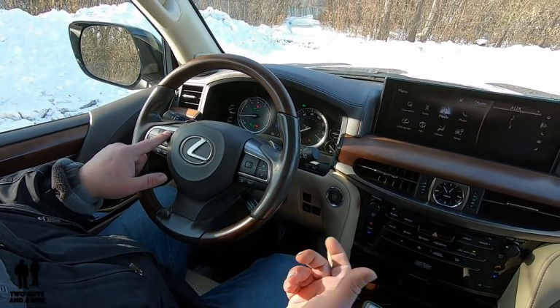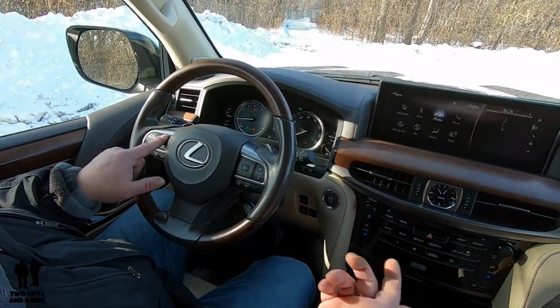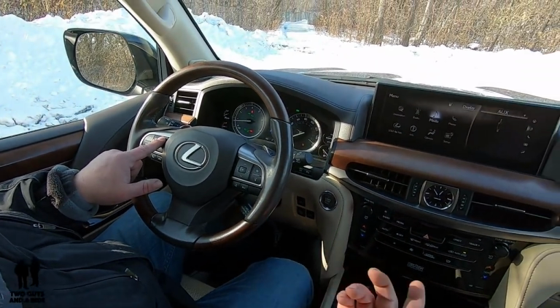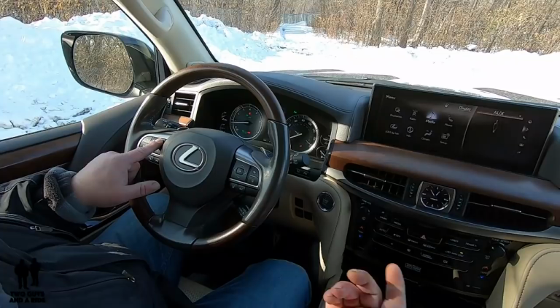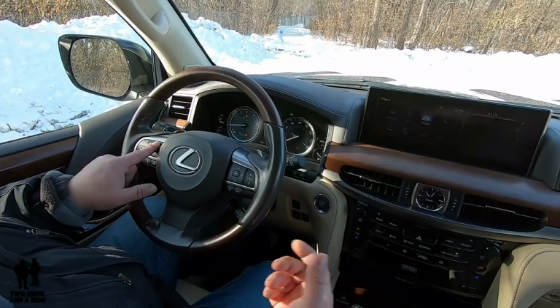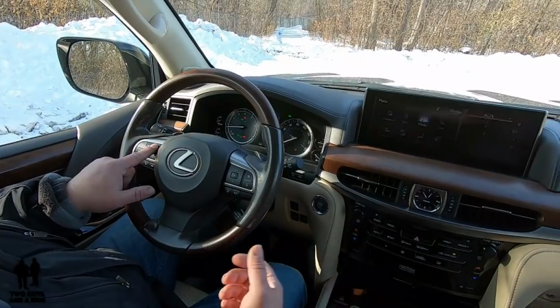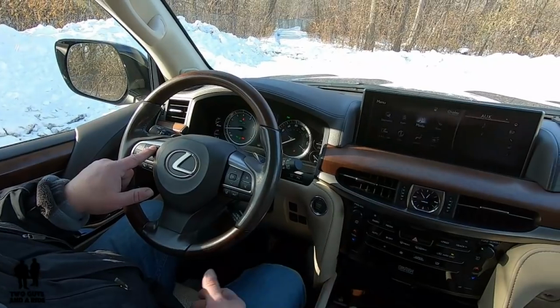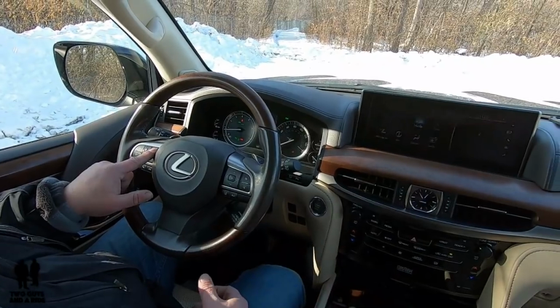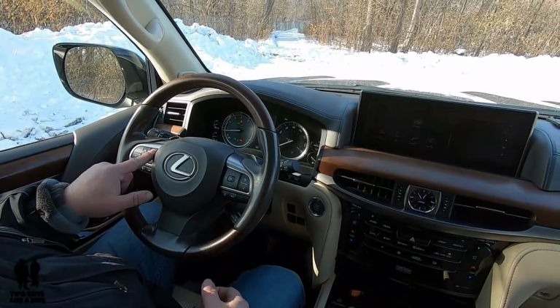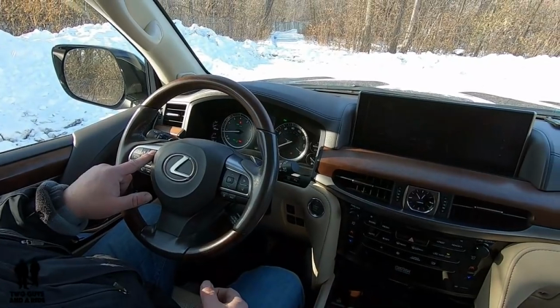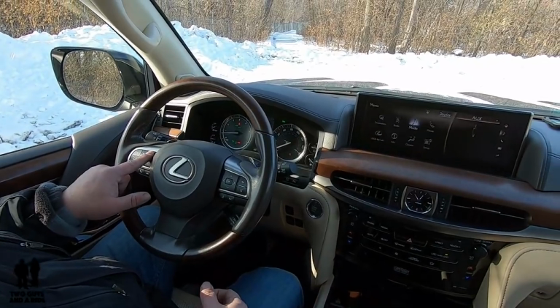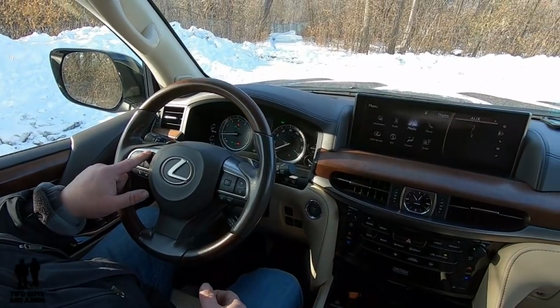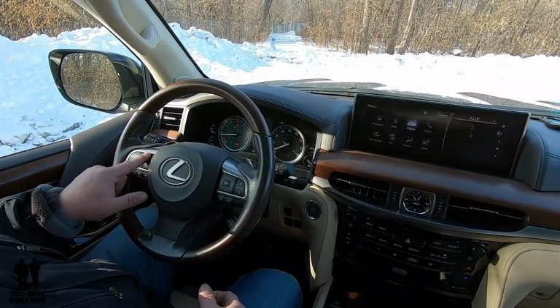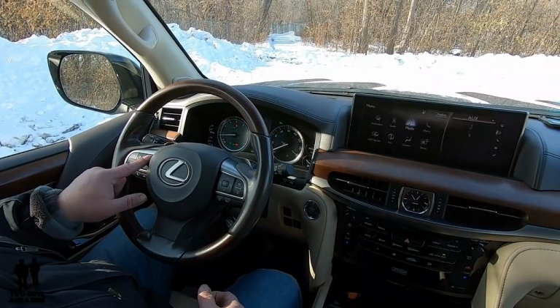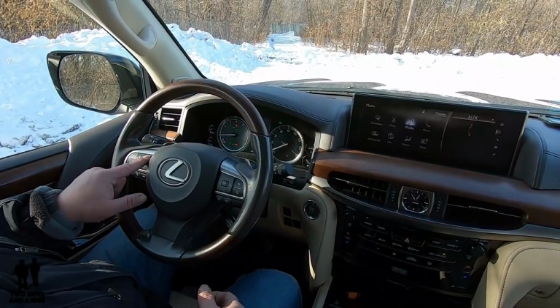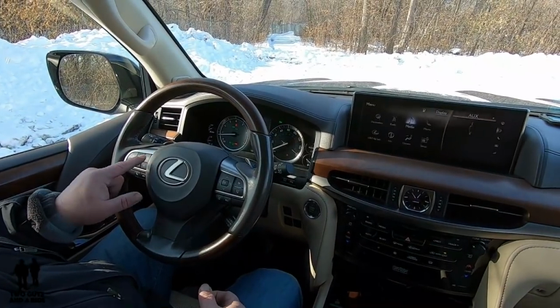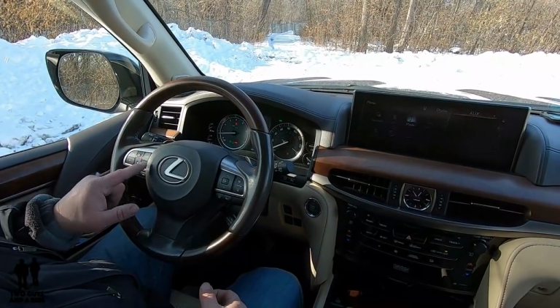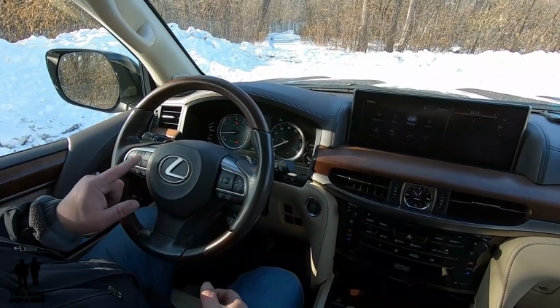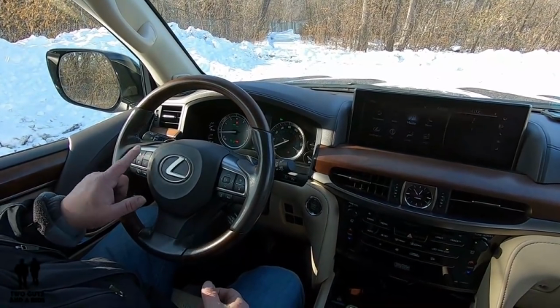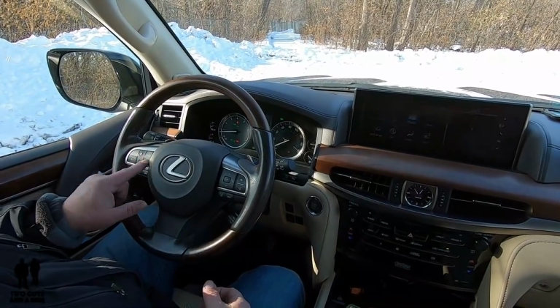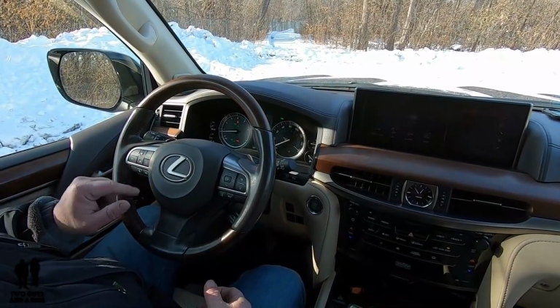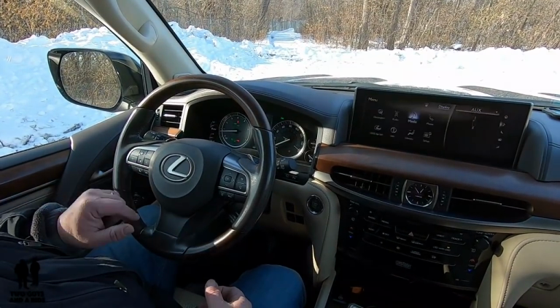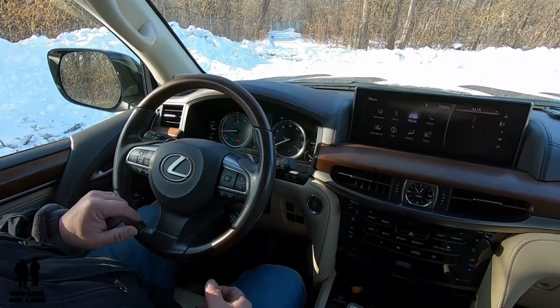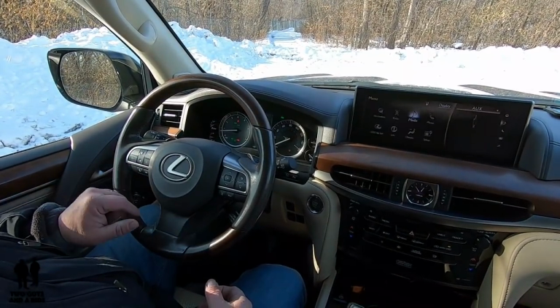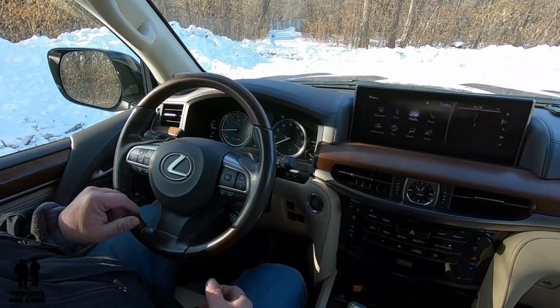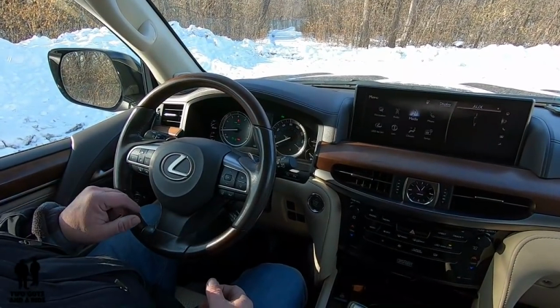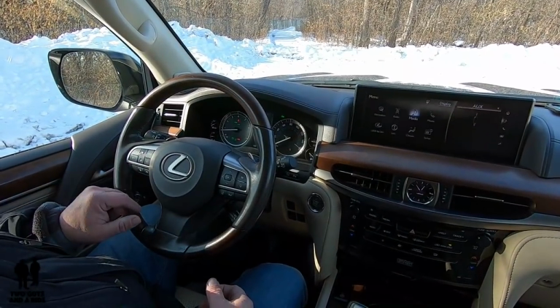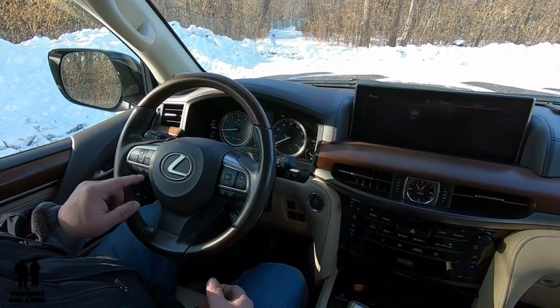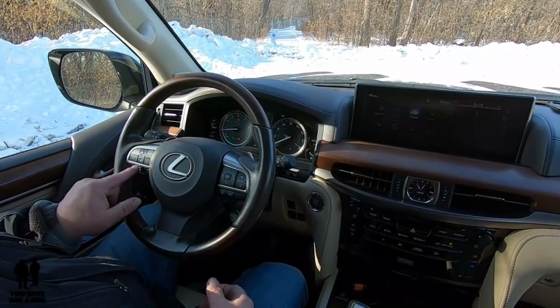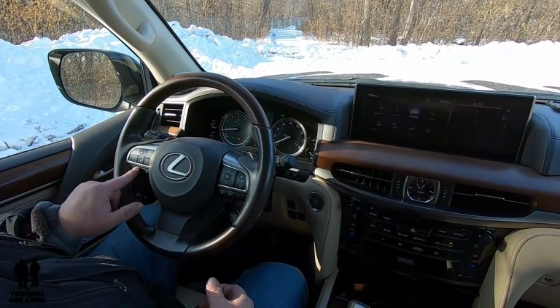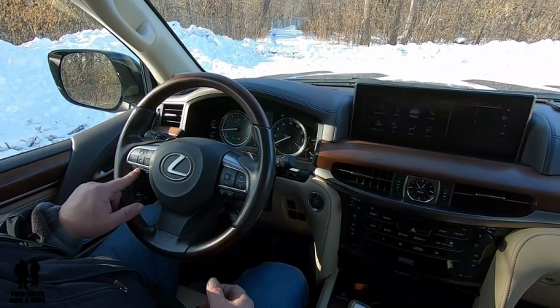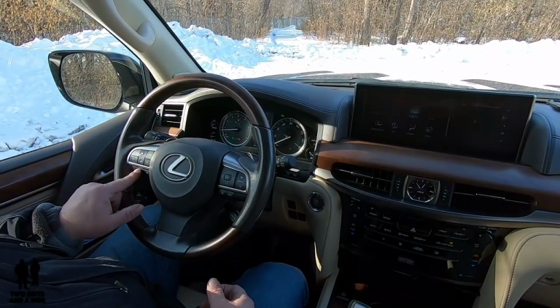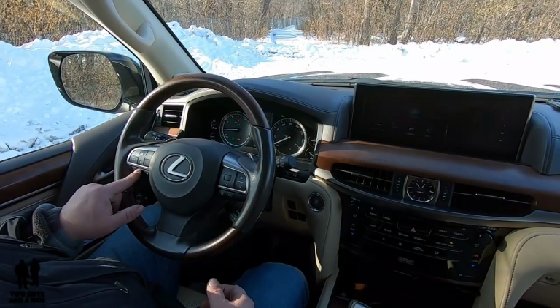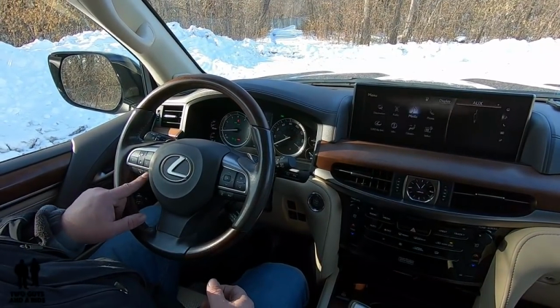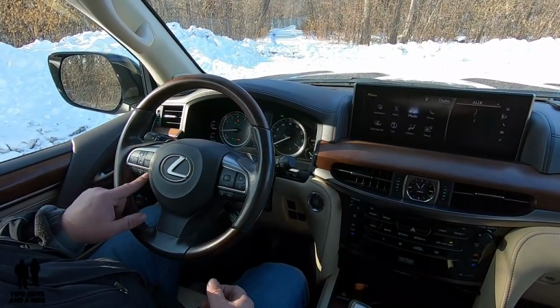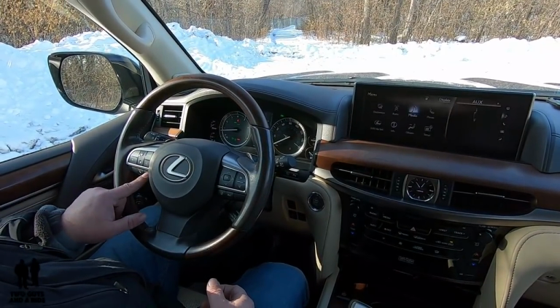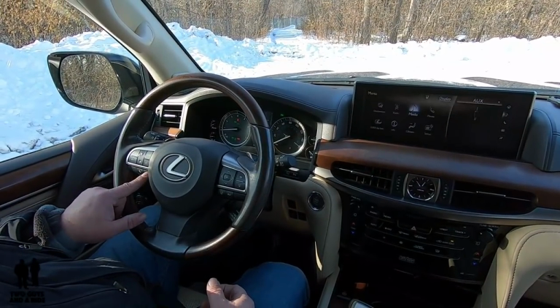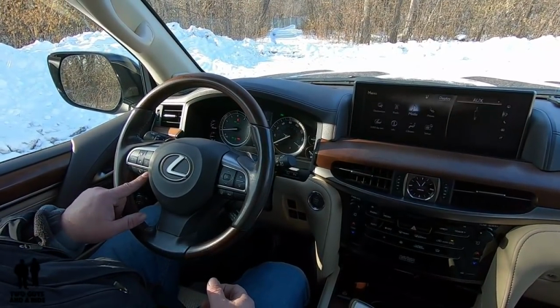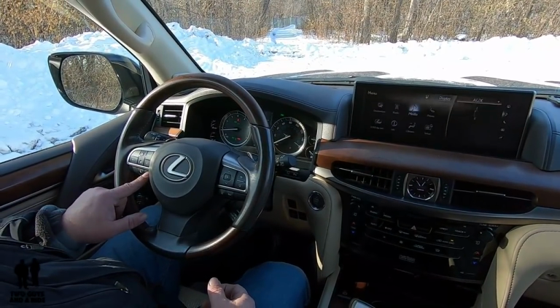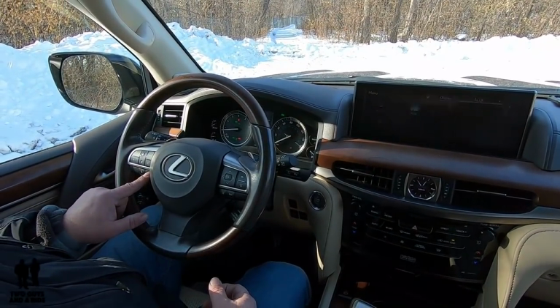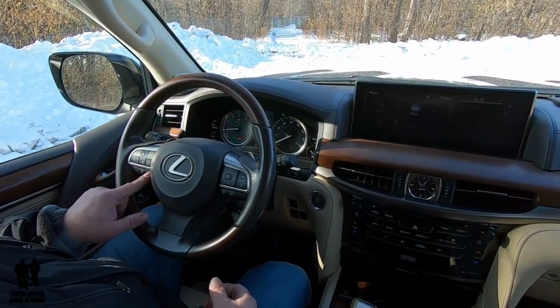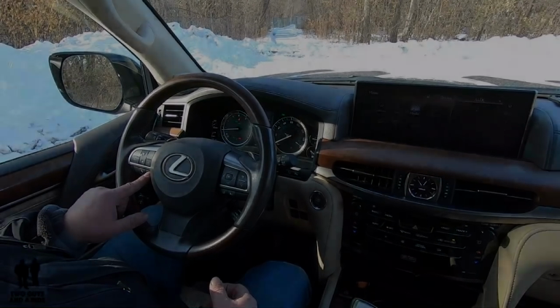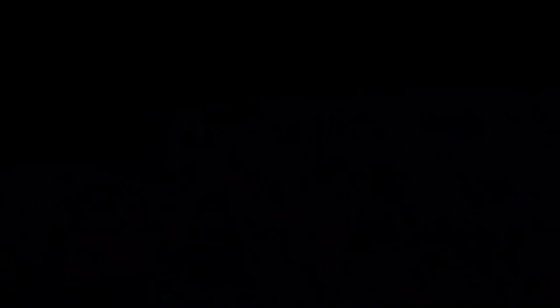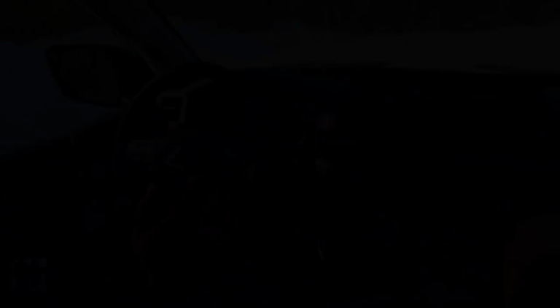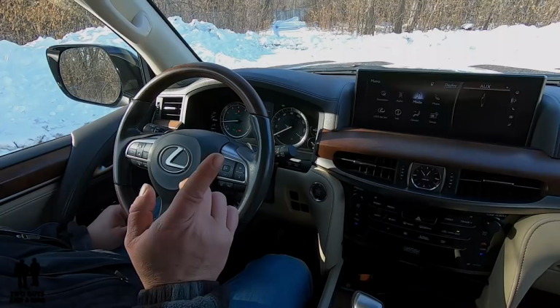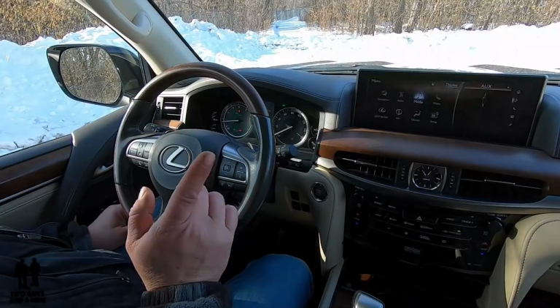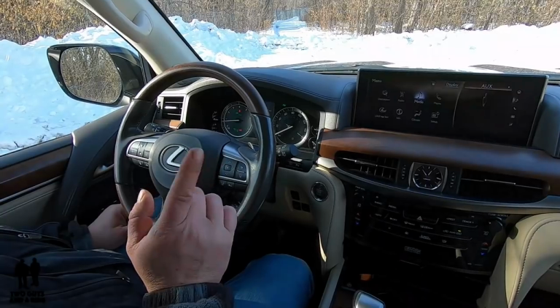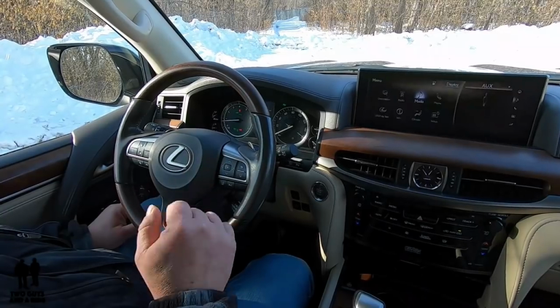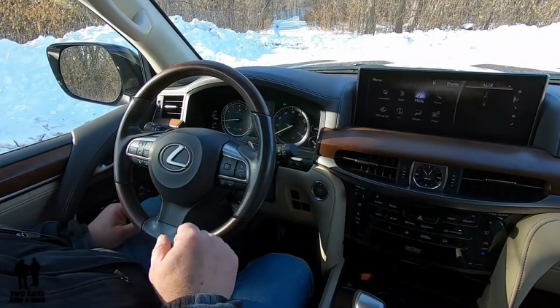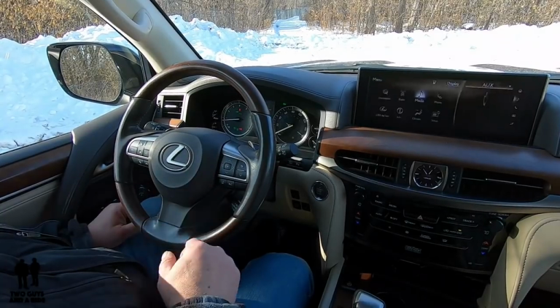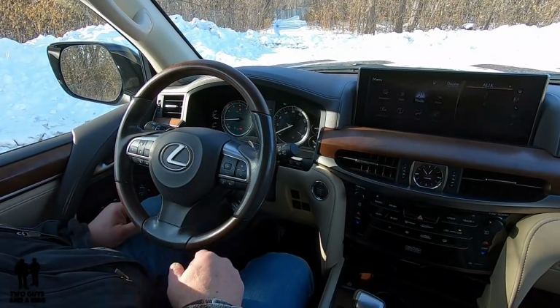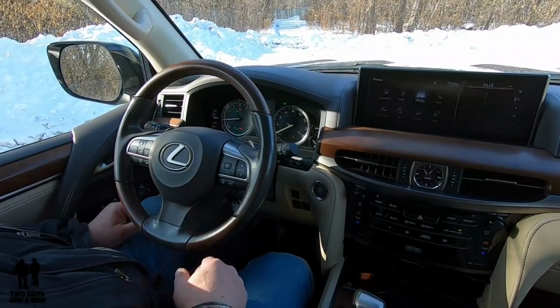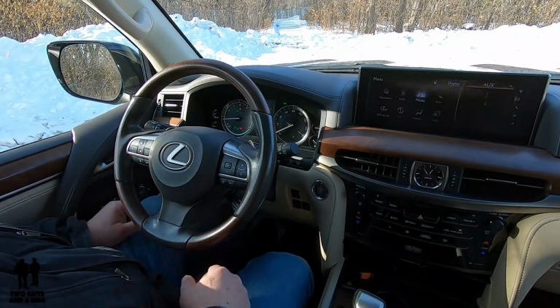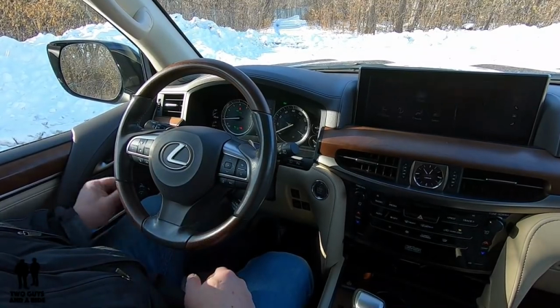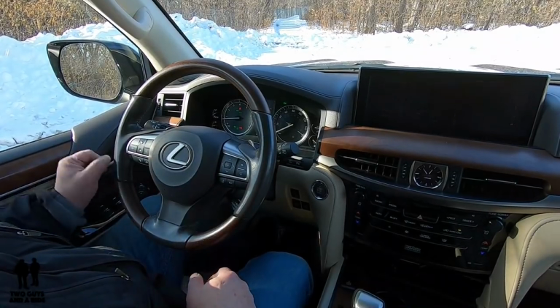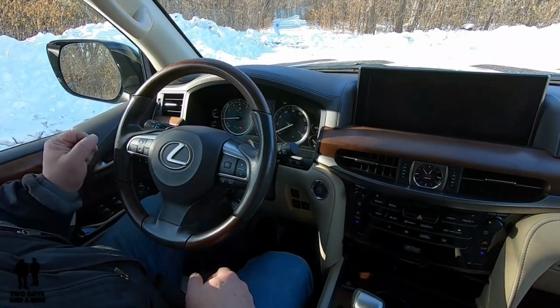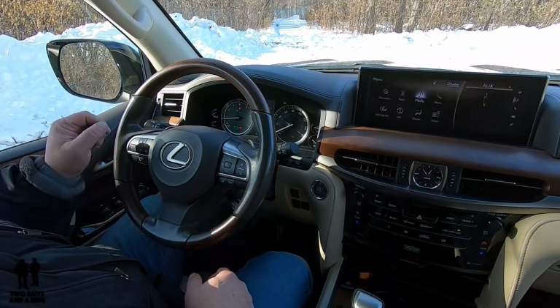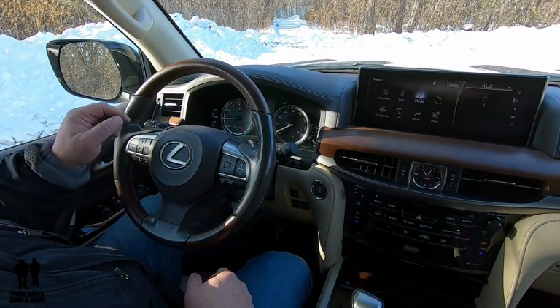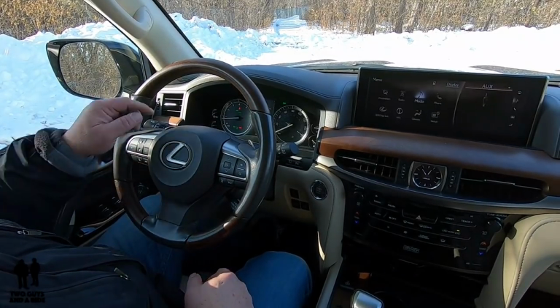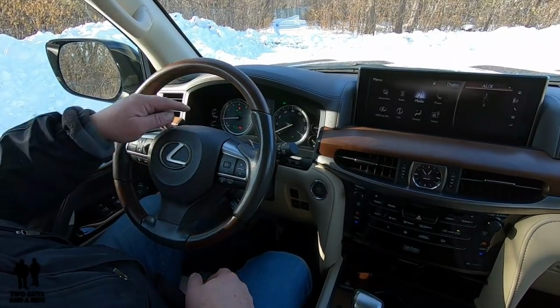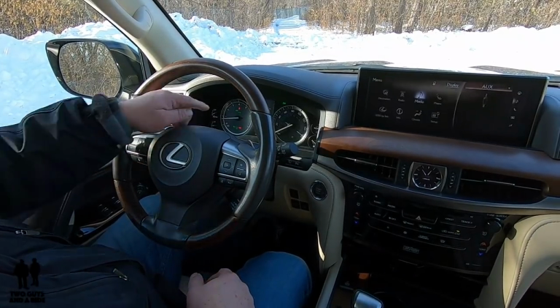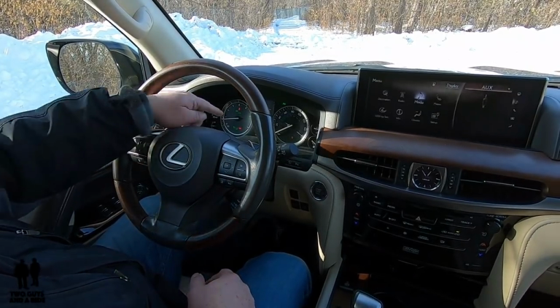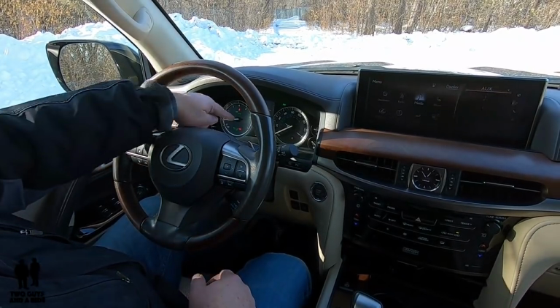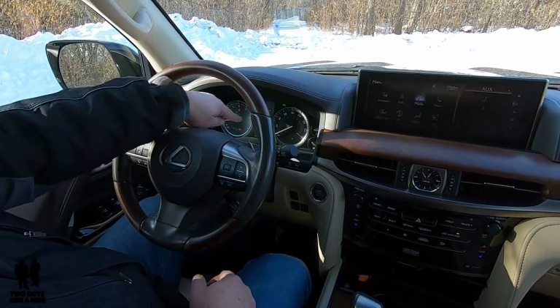Do you want the 3.5 millimeter jack input, or do you want Pandora? And then phone on, phone off. There's one more thing I want to show you here while we're looking at the dashboard.